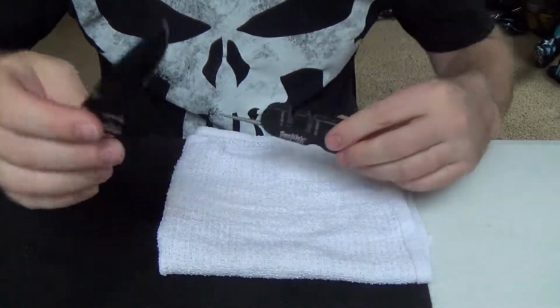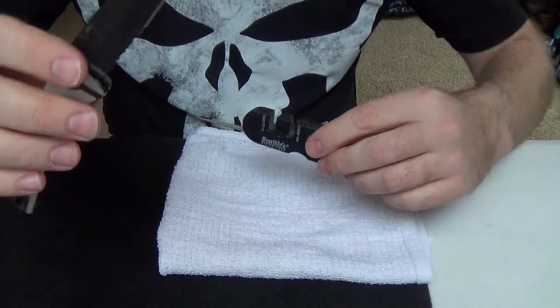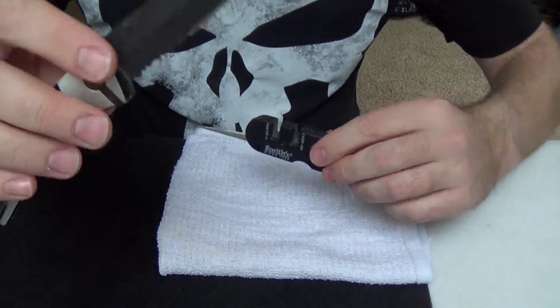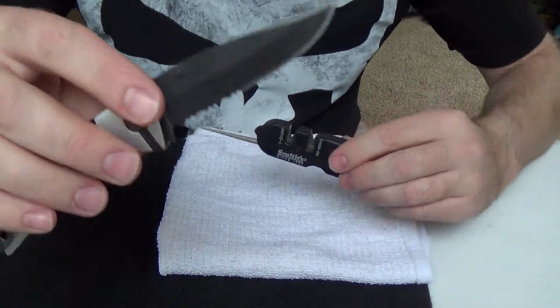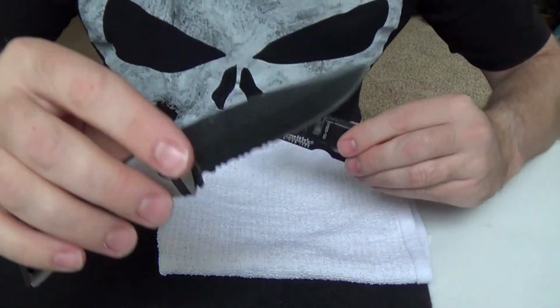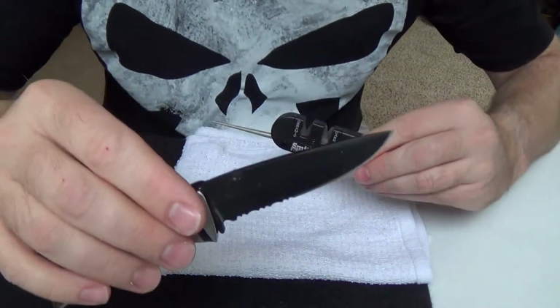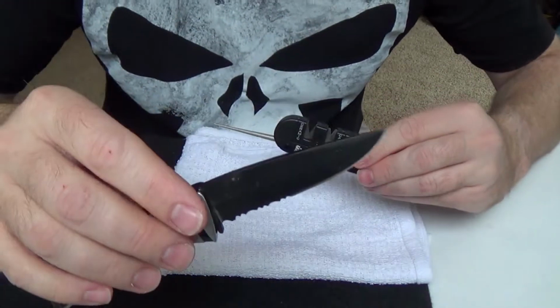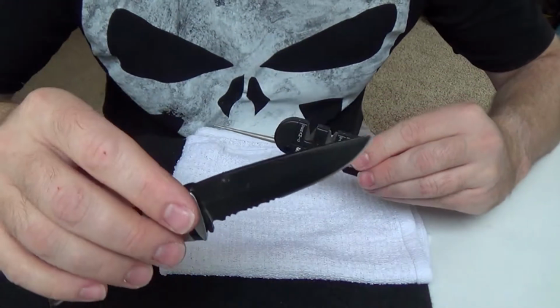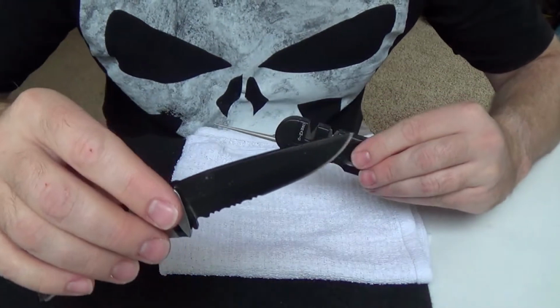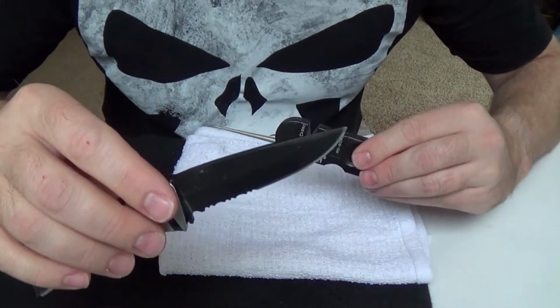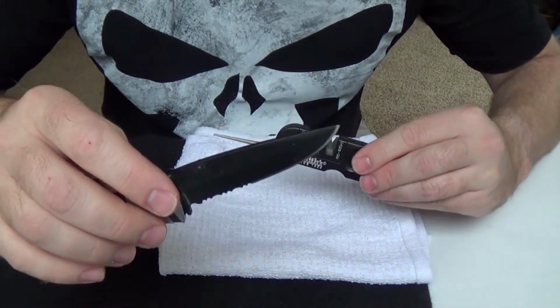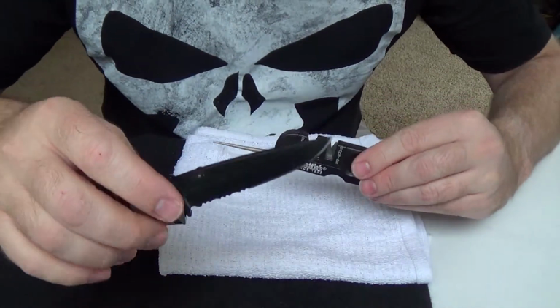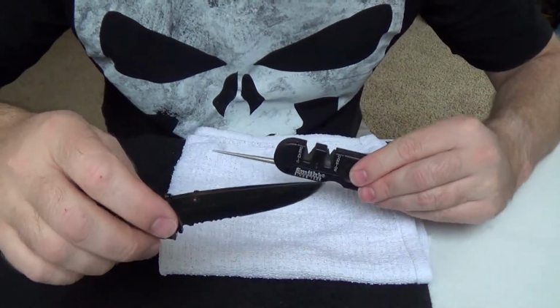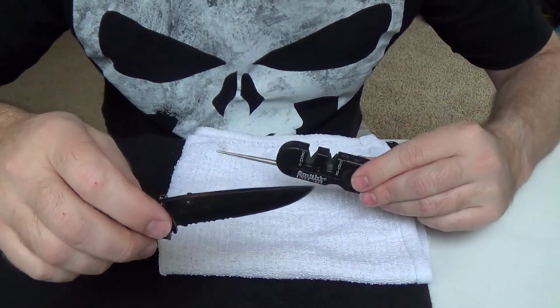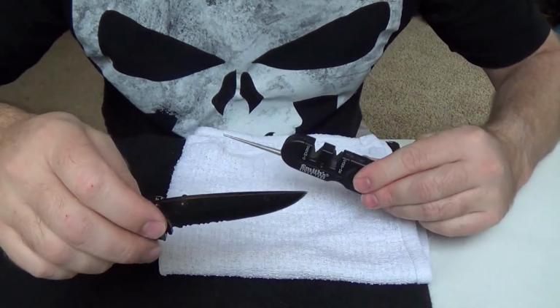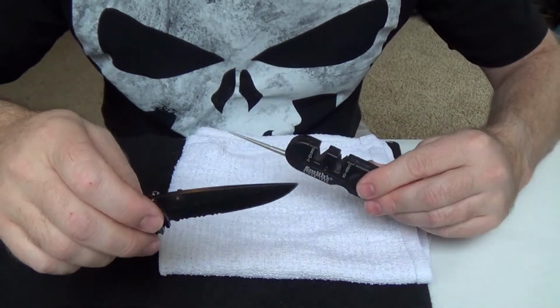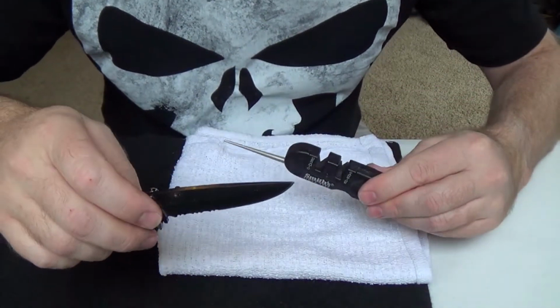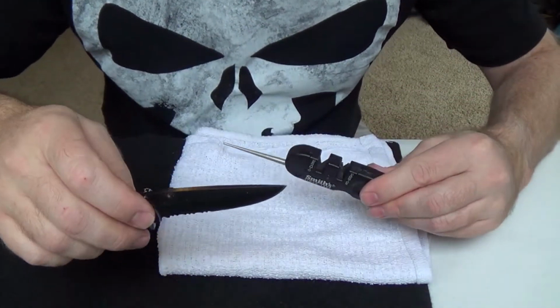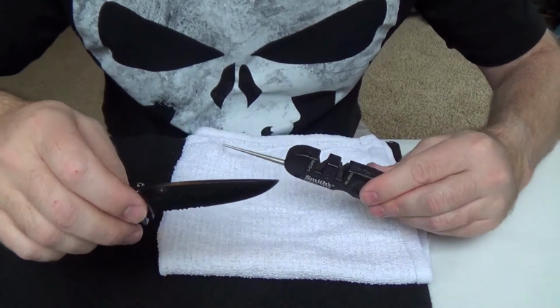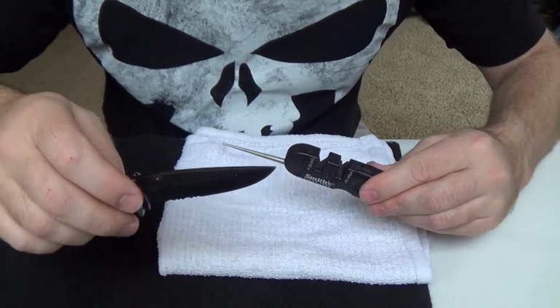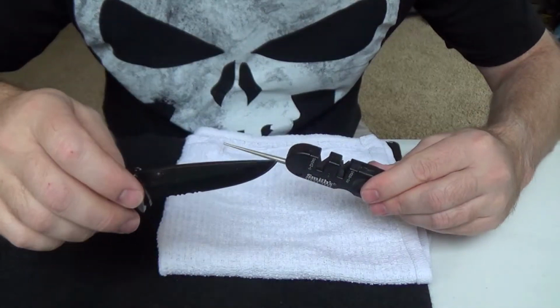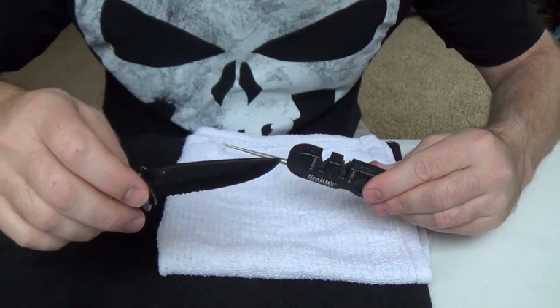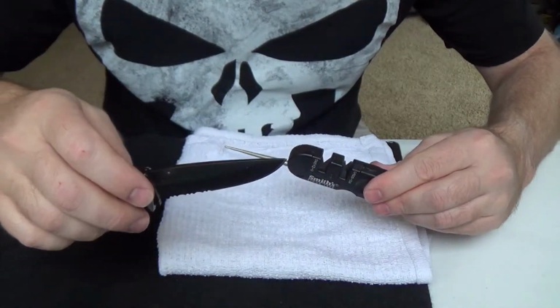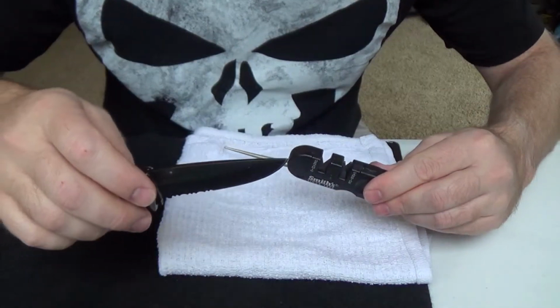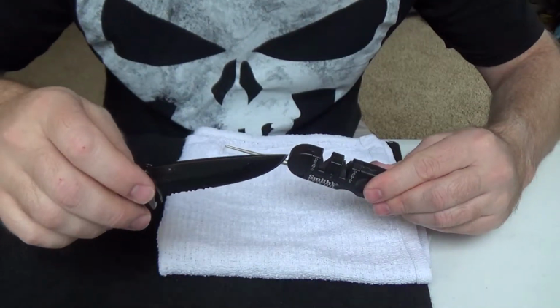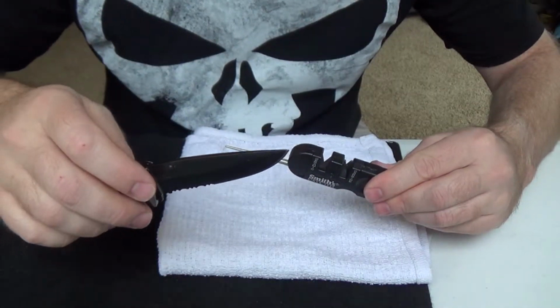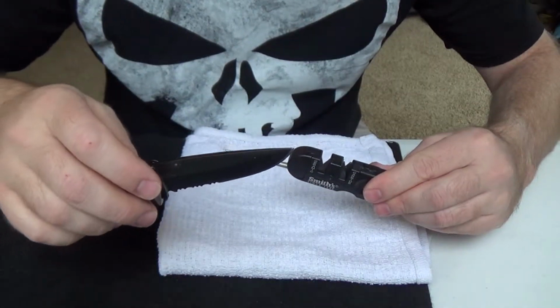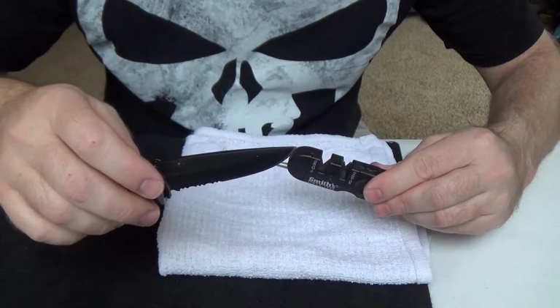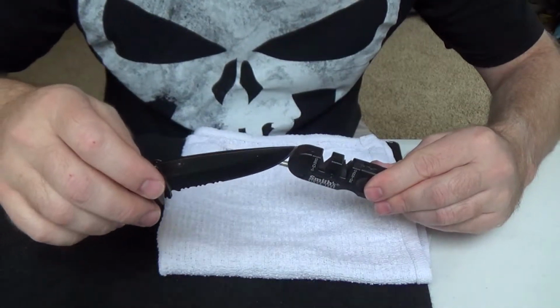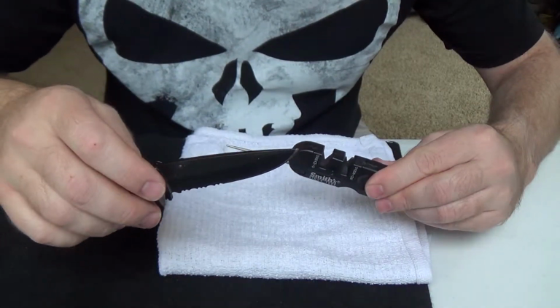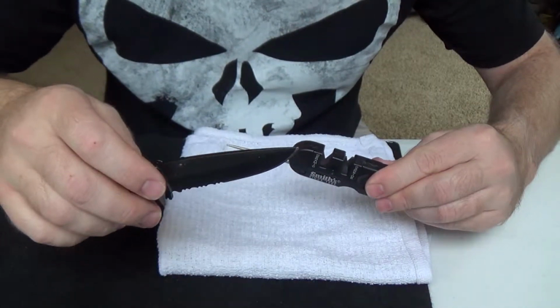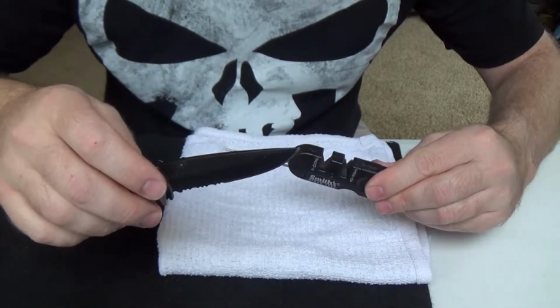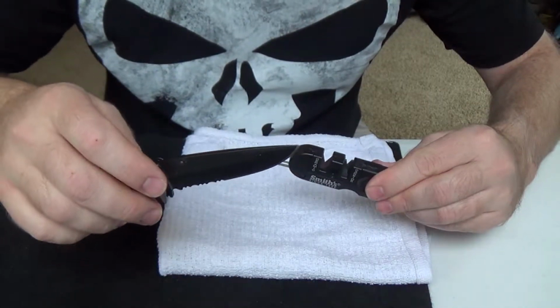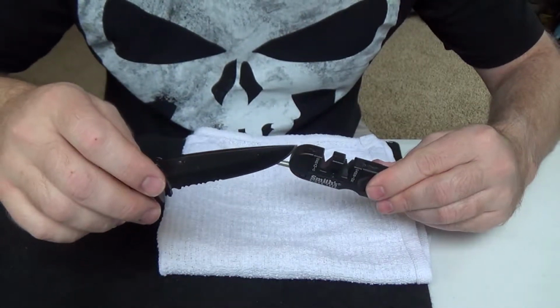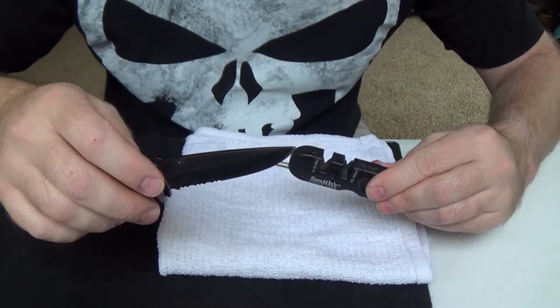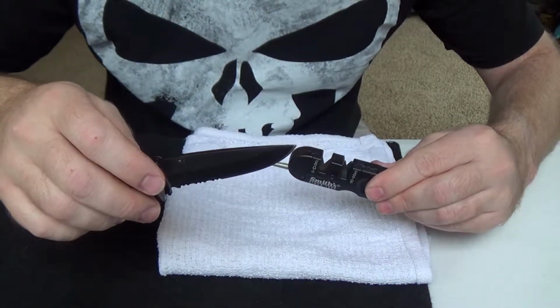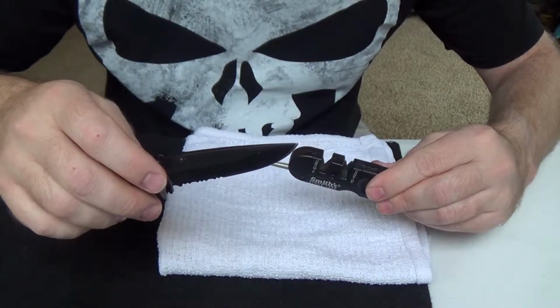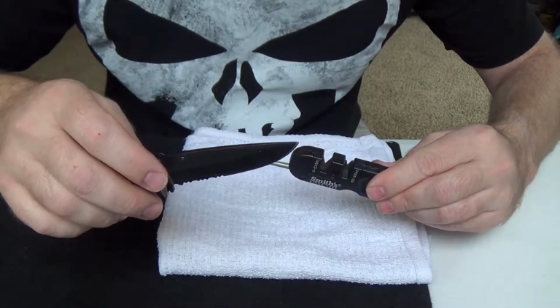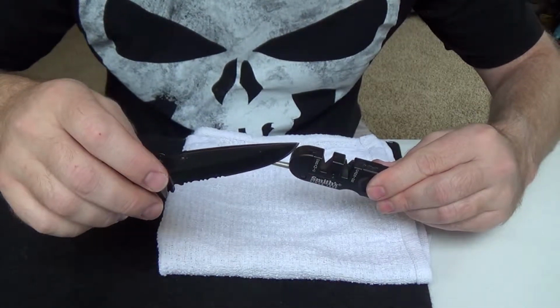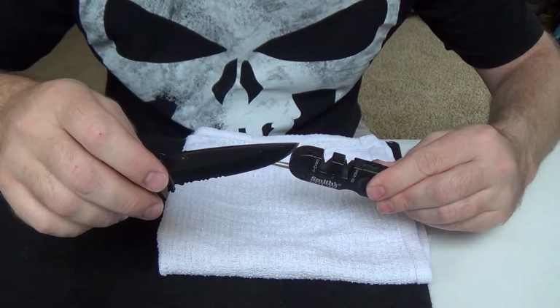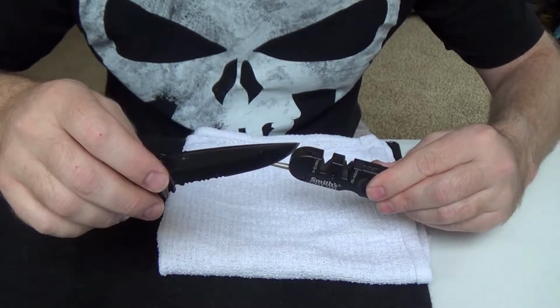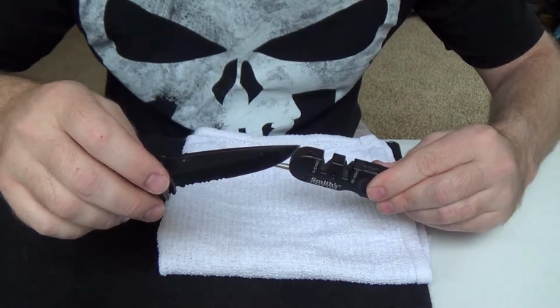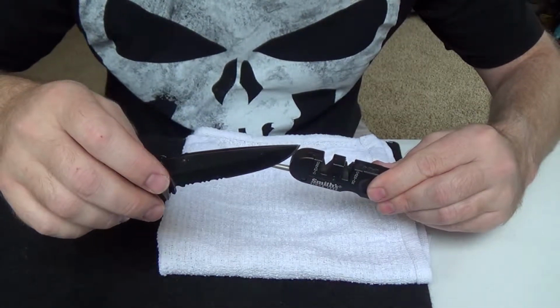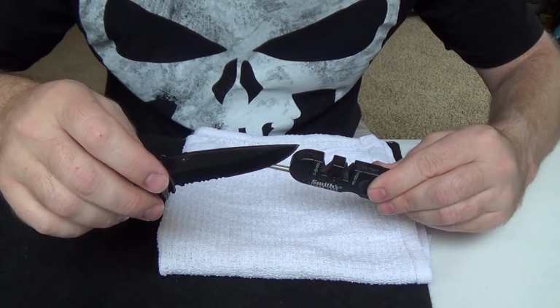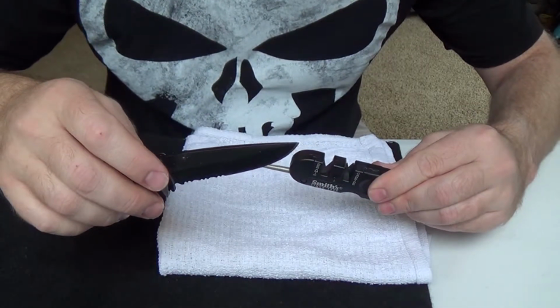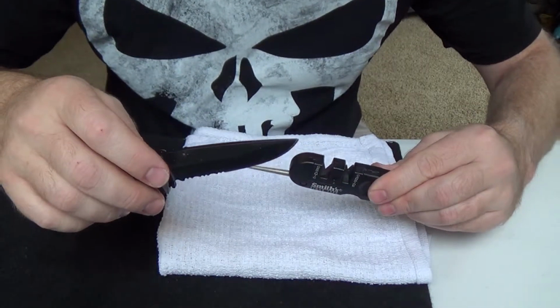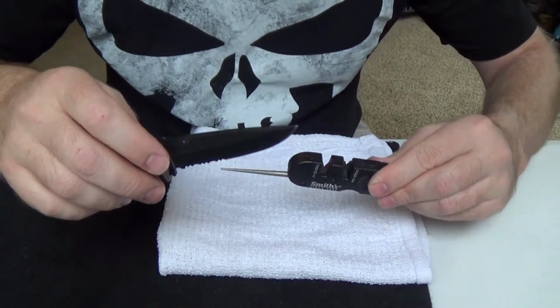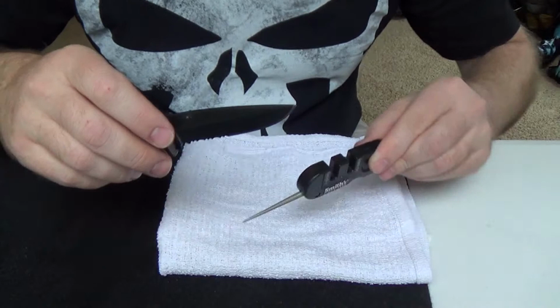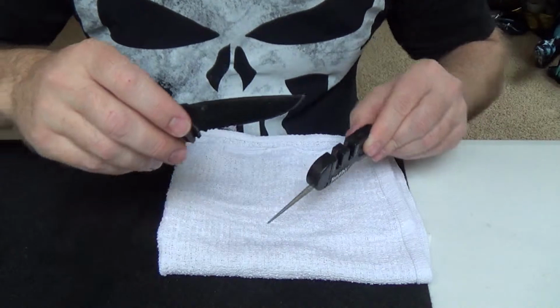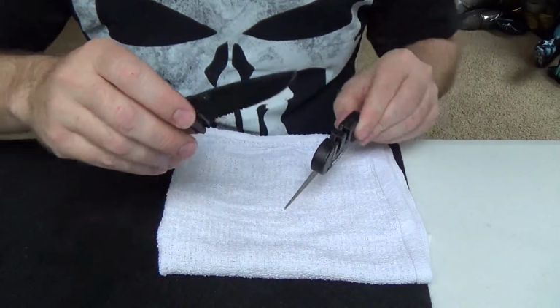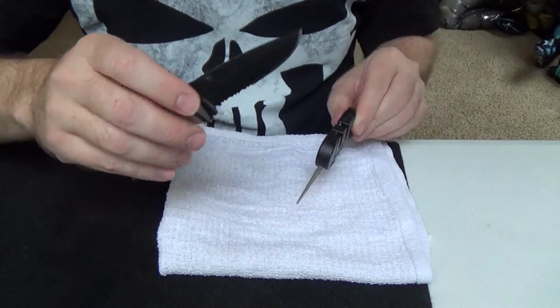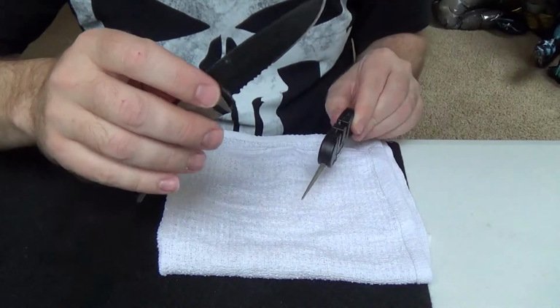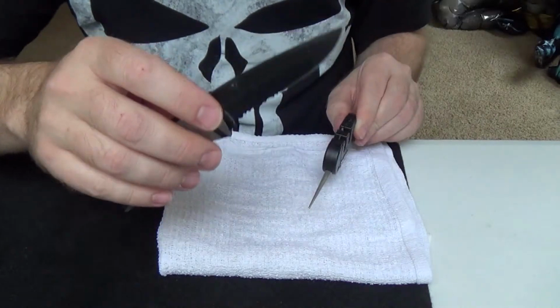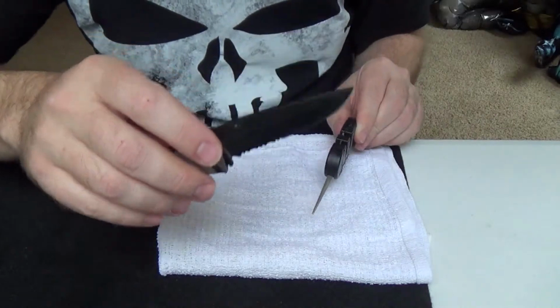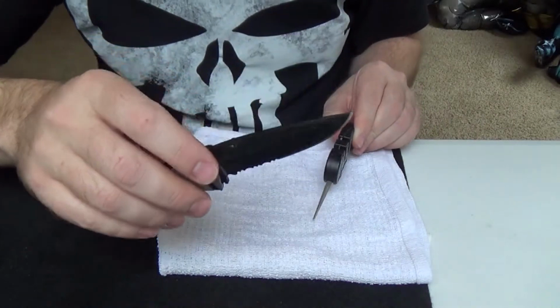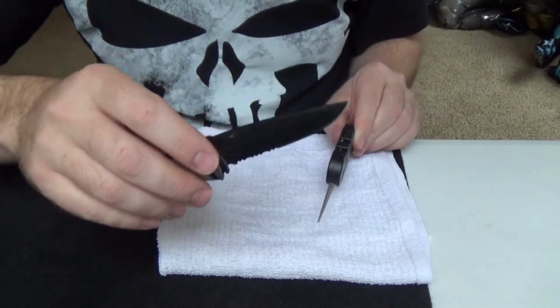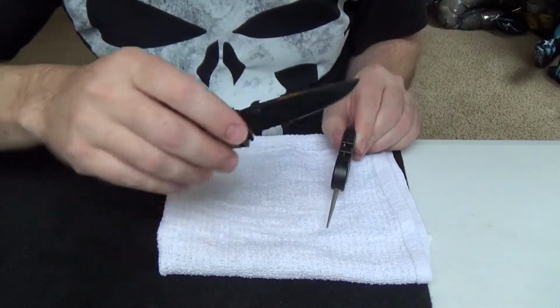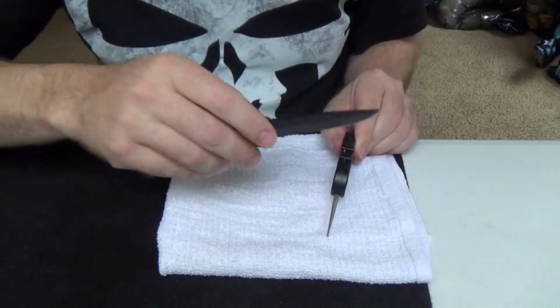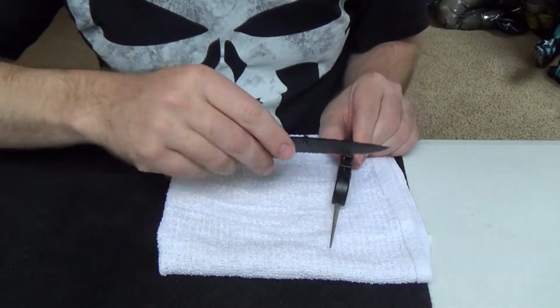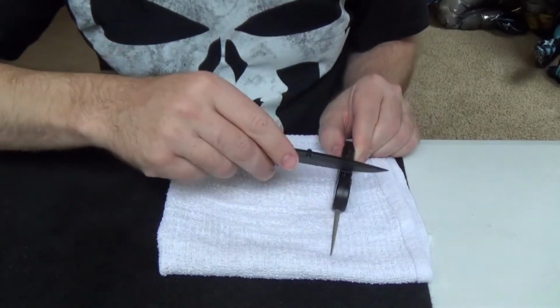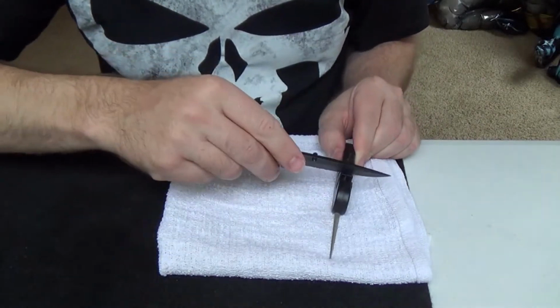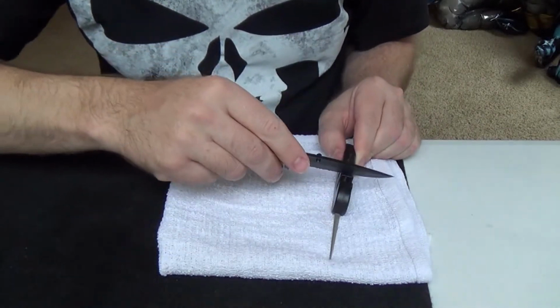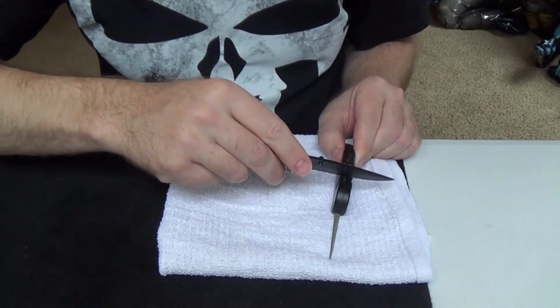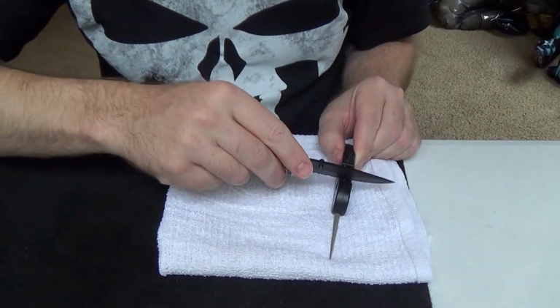And once you run it through the carbide side, run it a few passes lightly through the ceramic side. It's going to give it that fine edge.